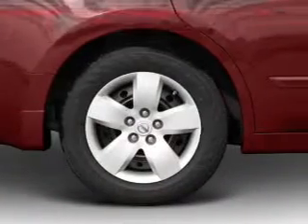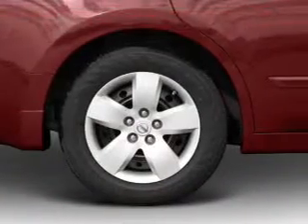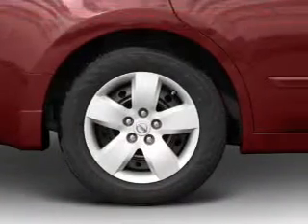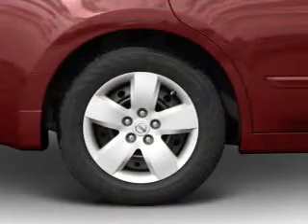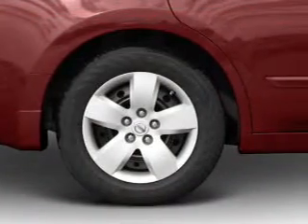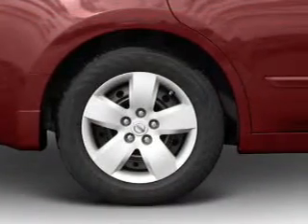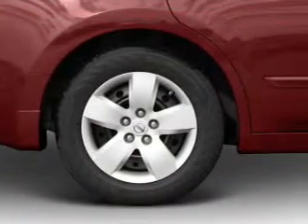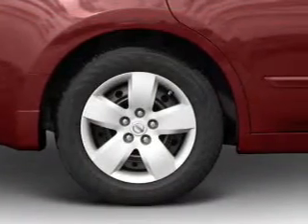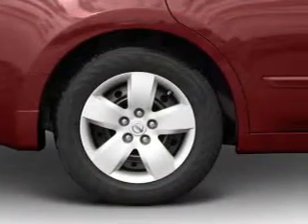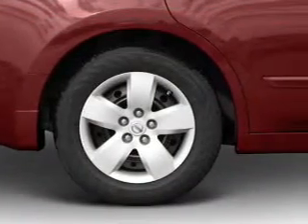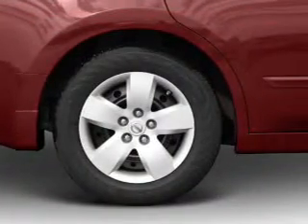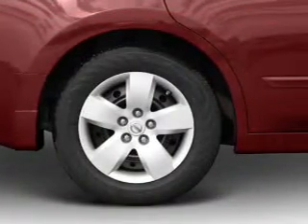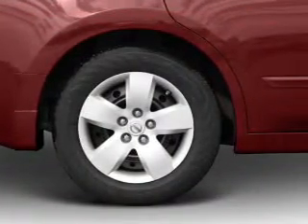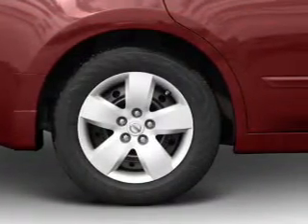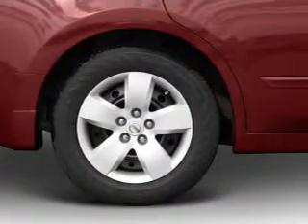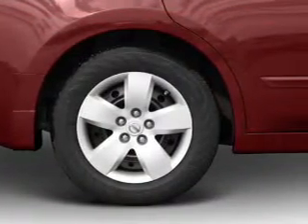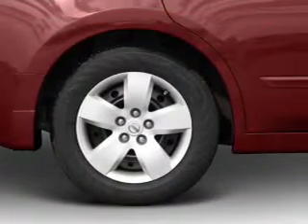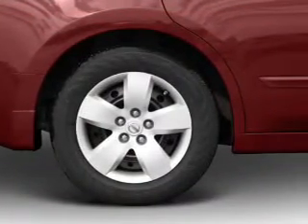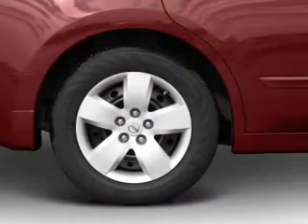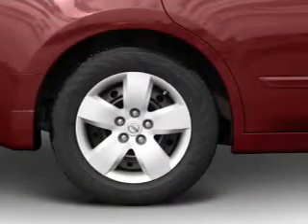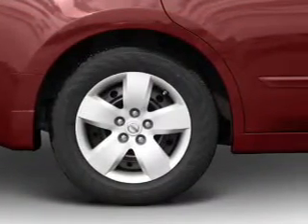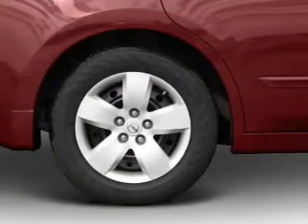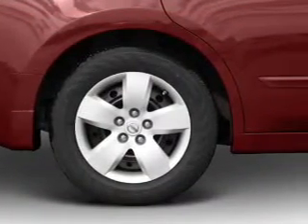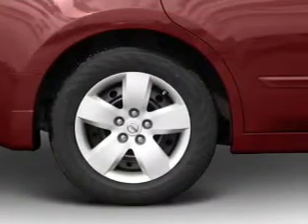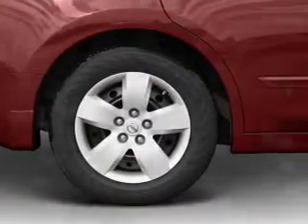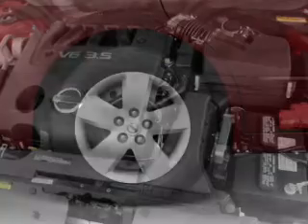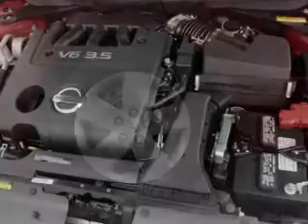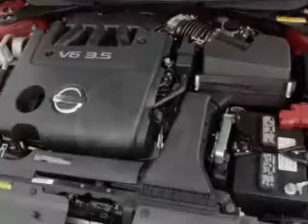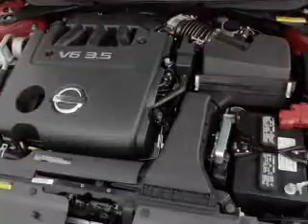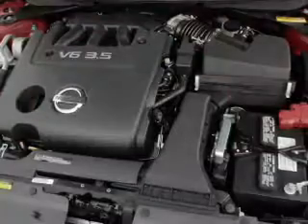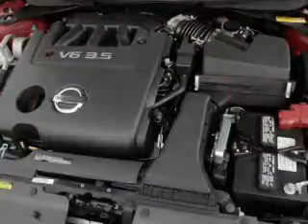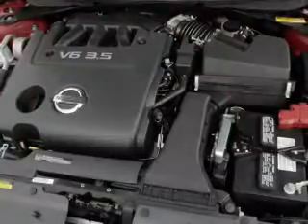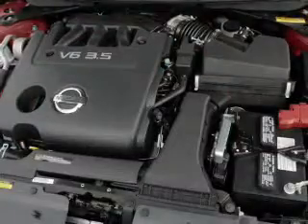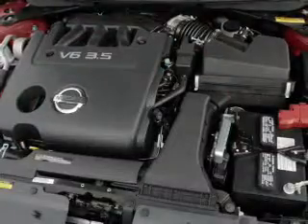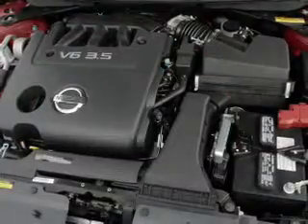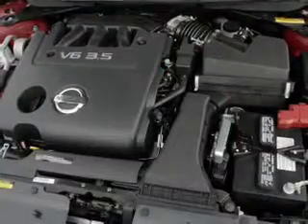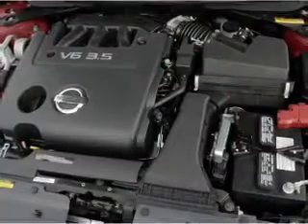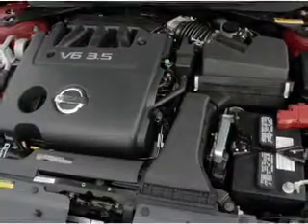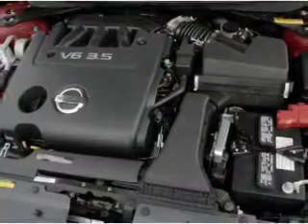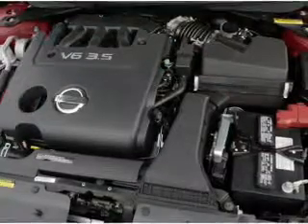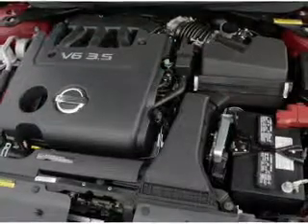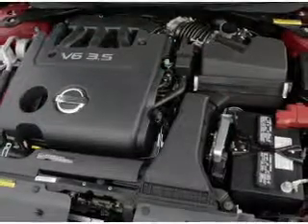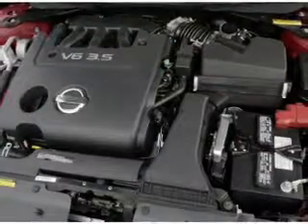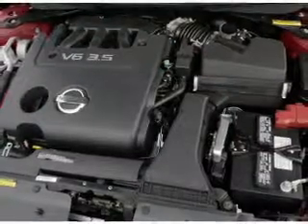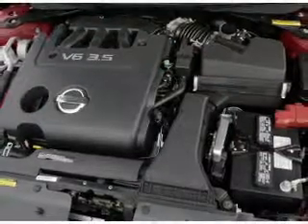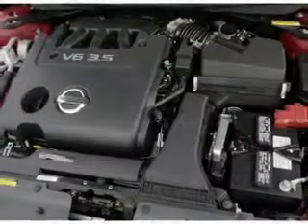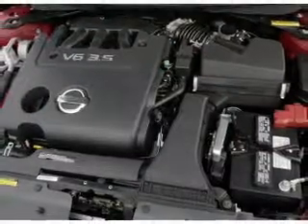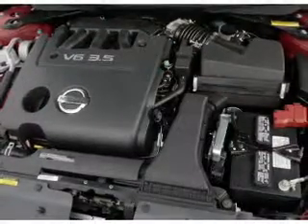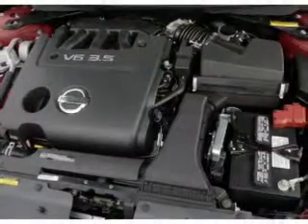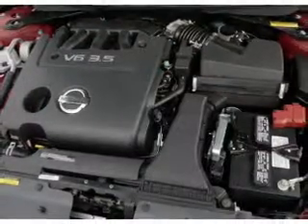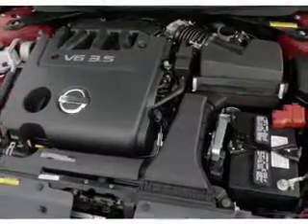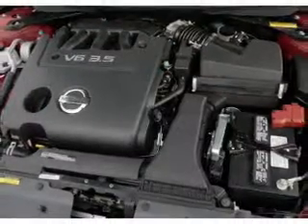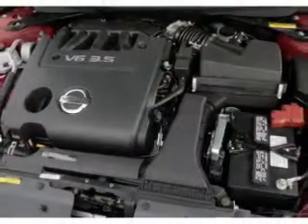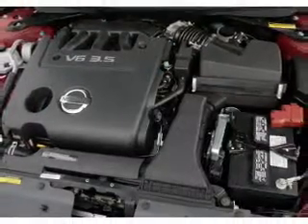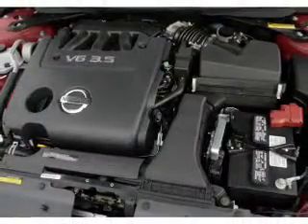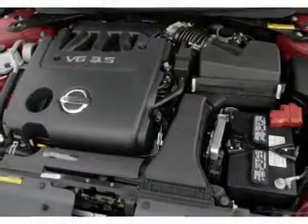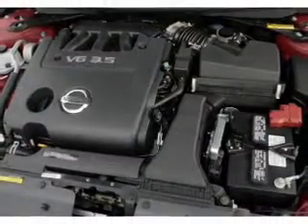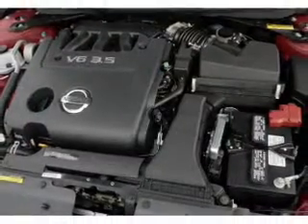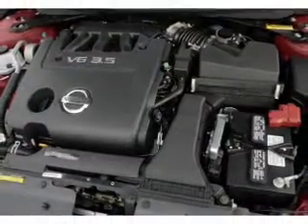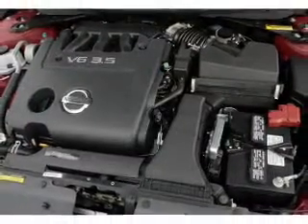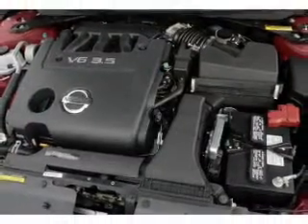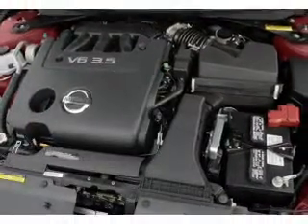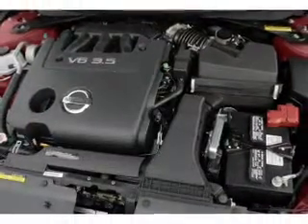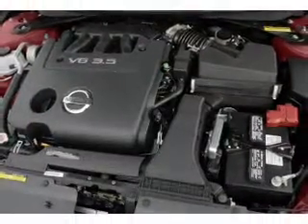Power door locks. Power windows. Cruise control. Power mirrors. An alarm system. Power steering. Air conditioning.